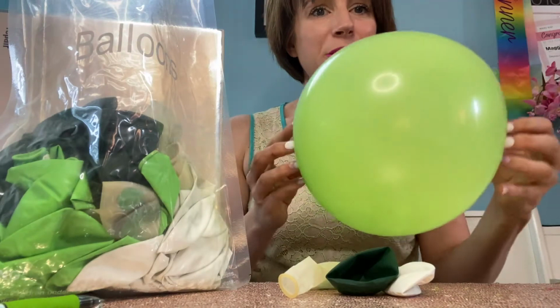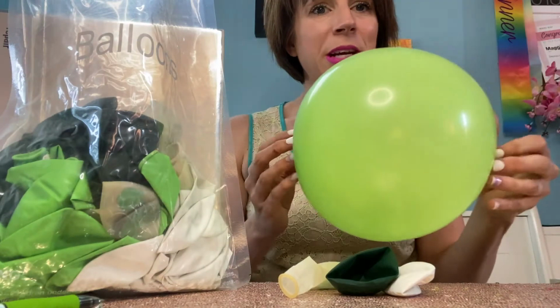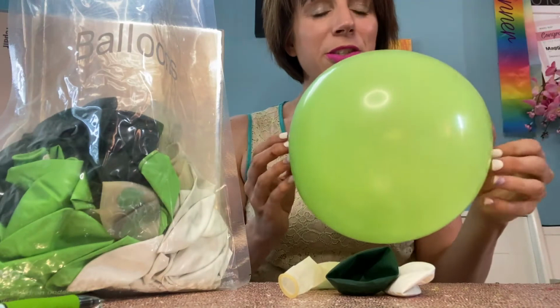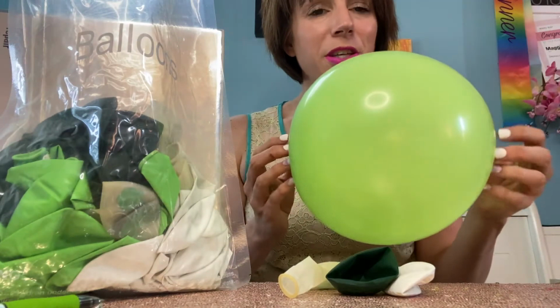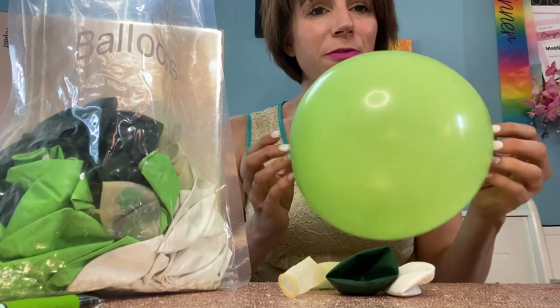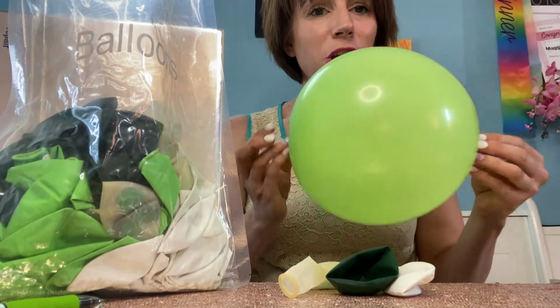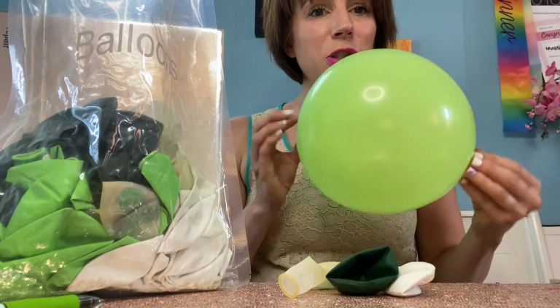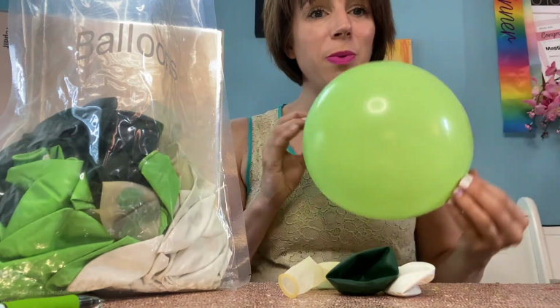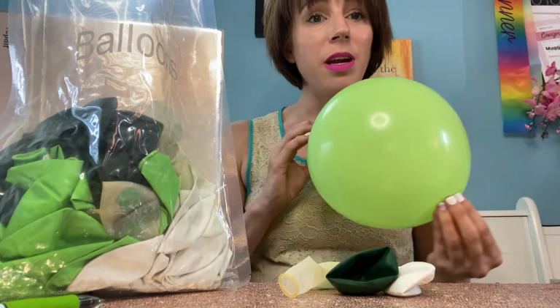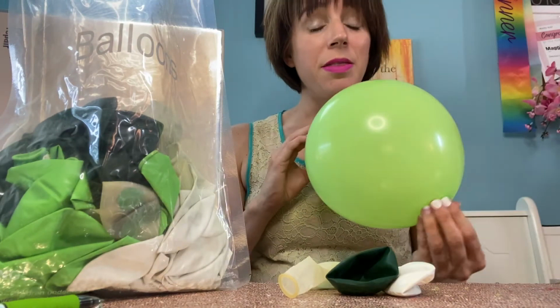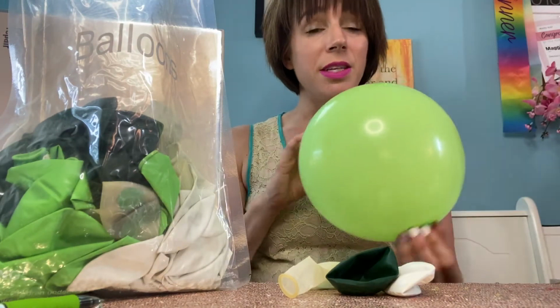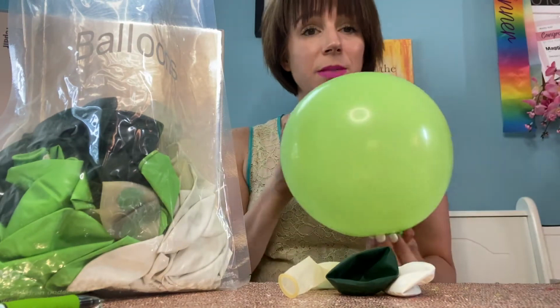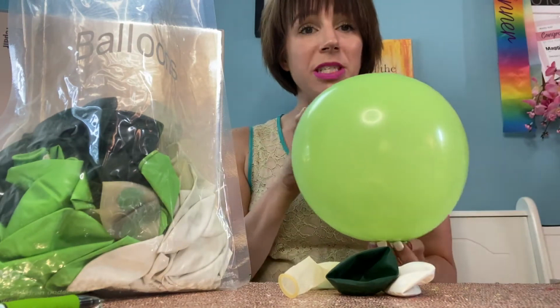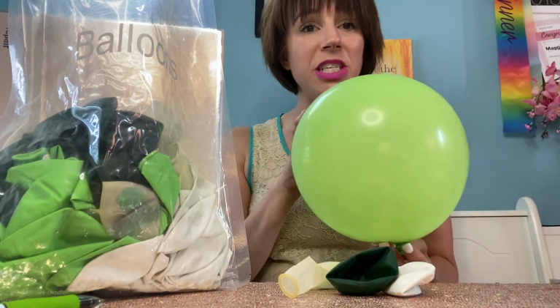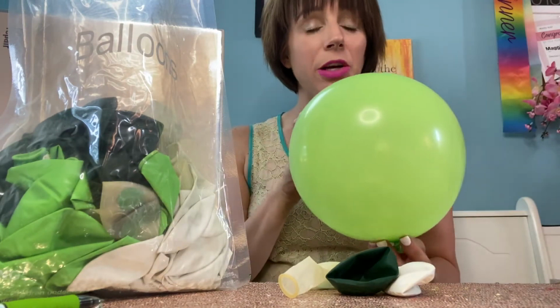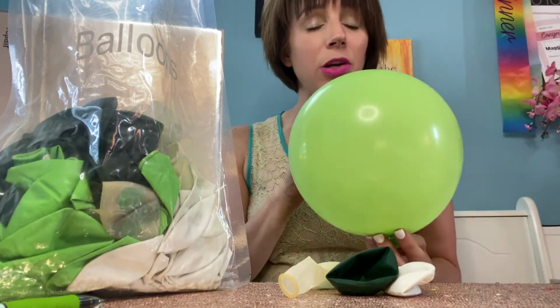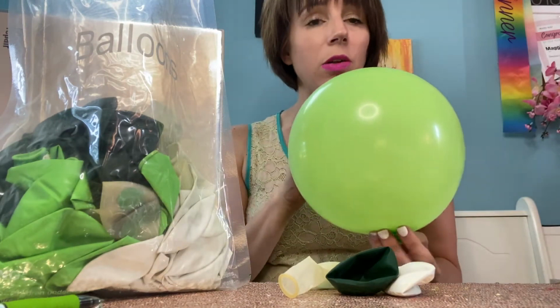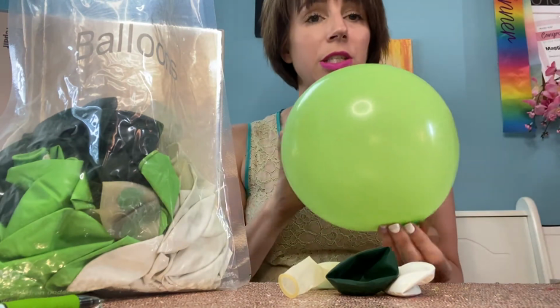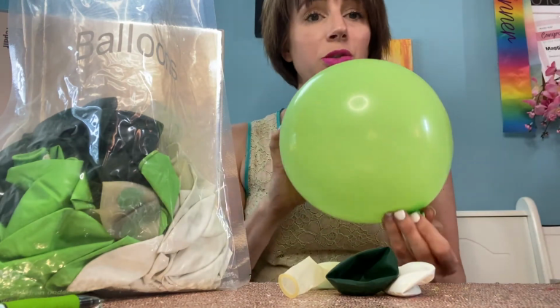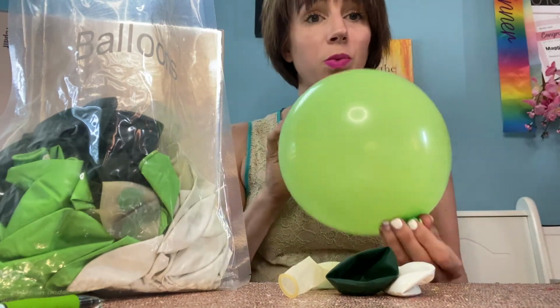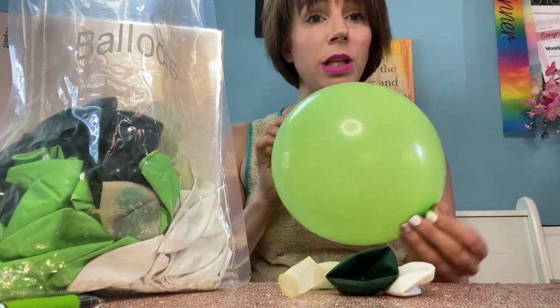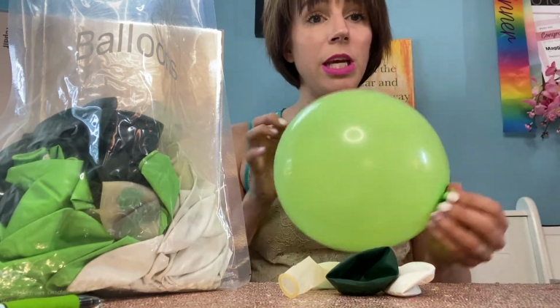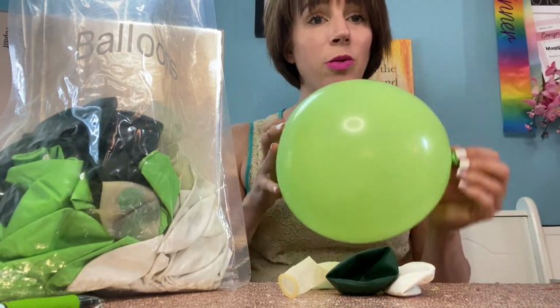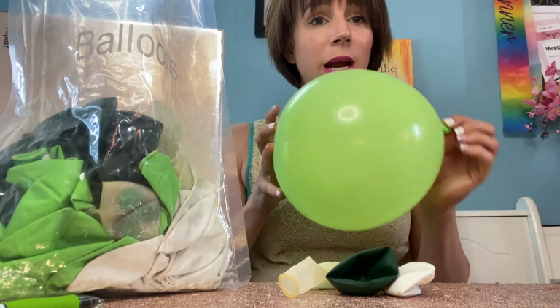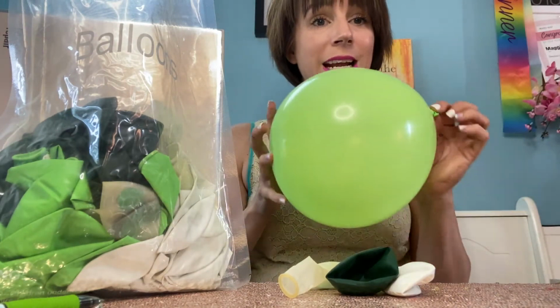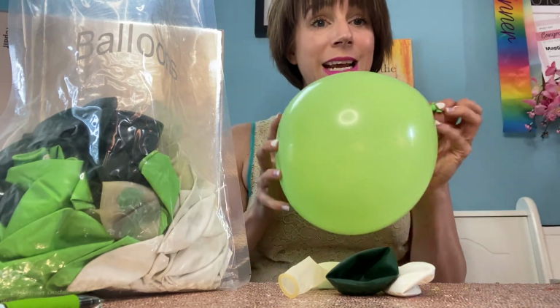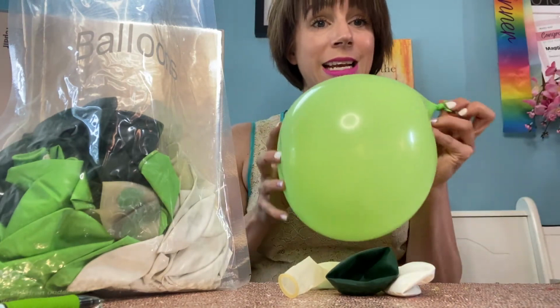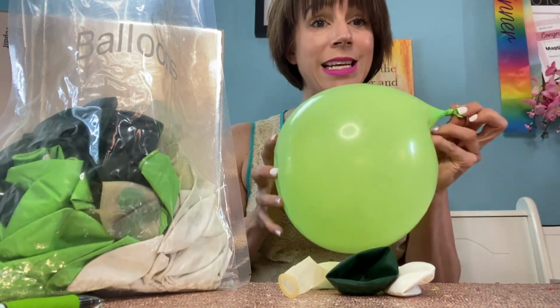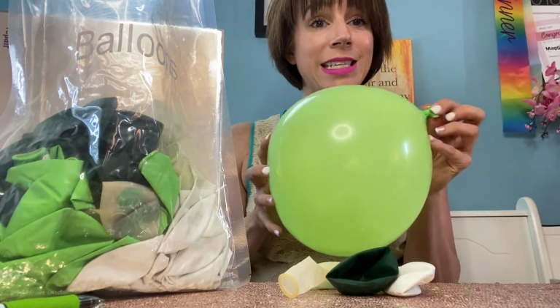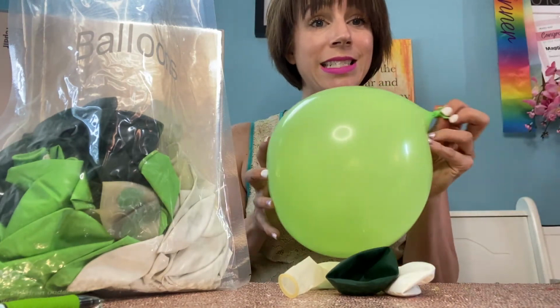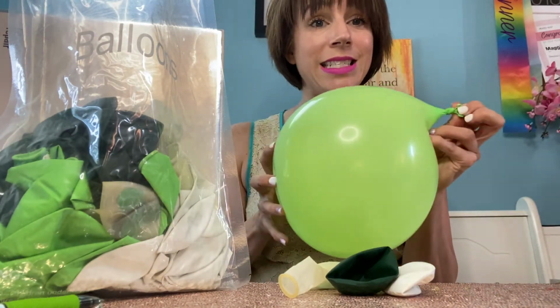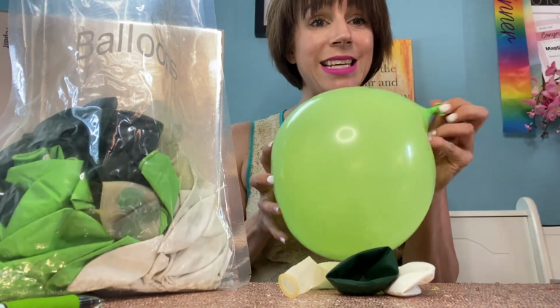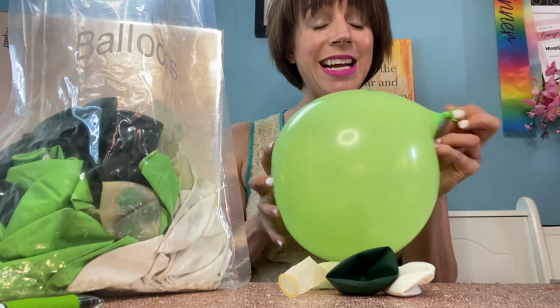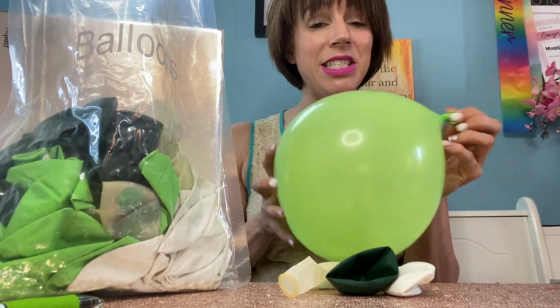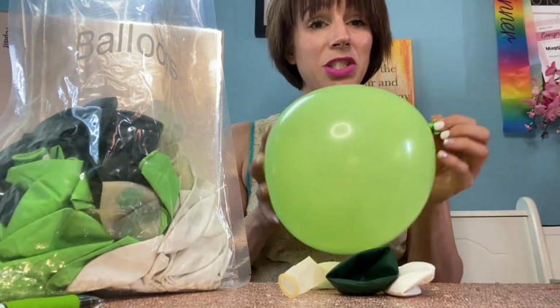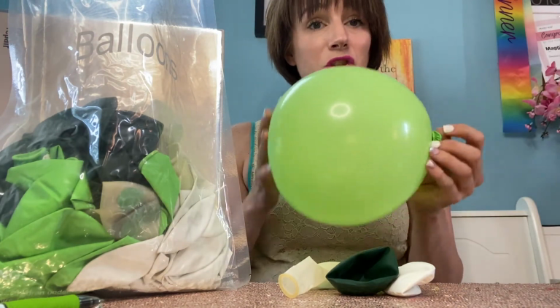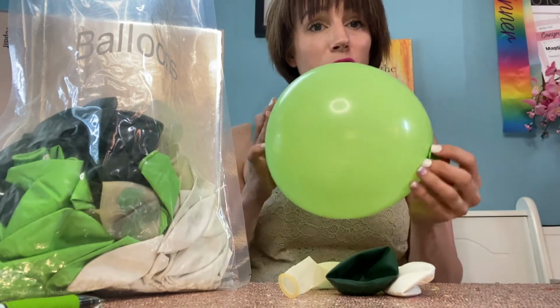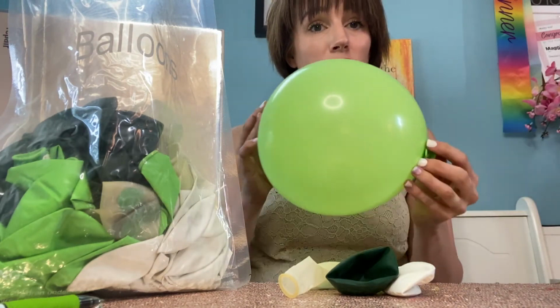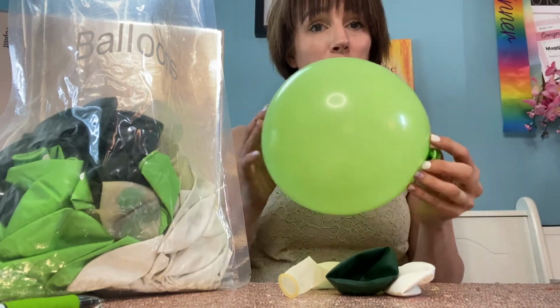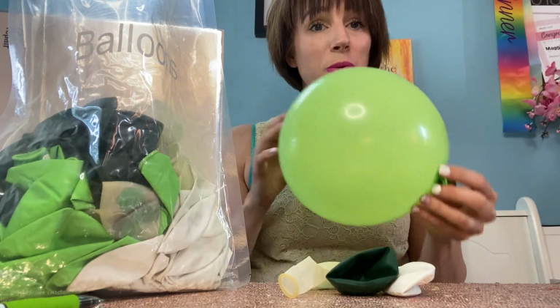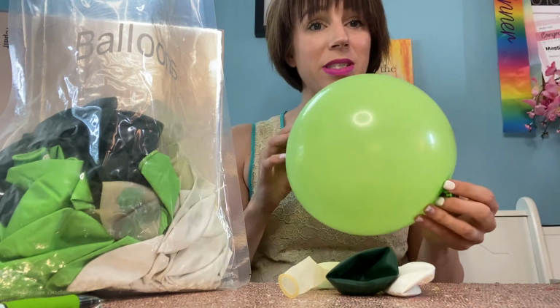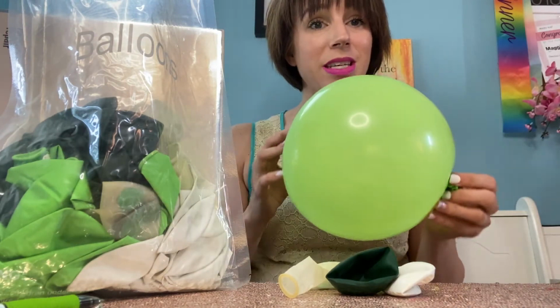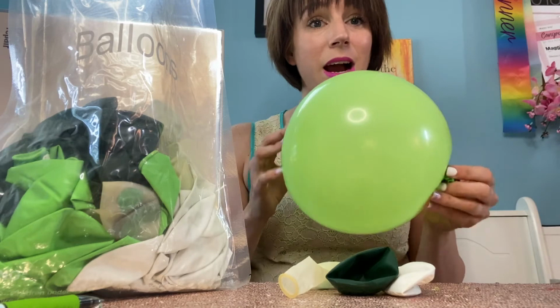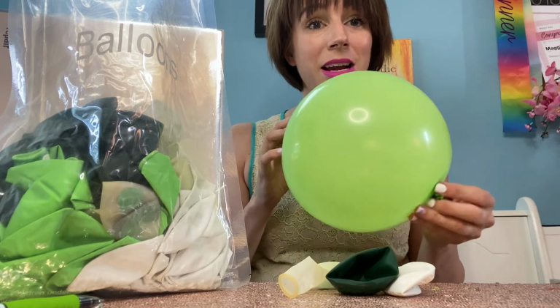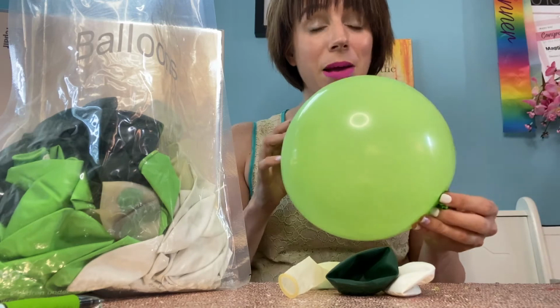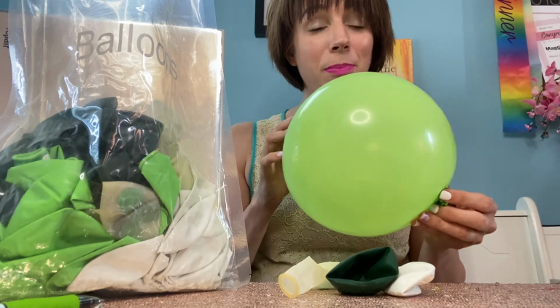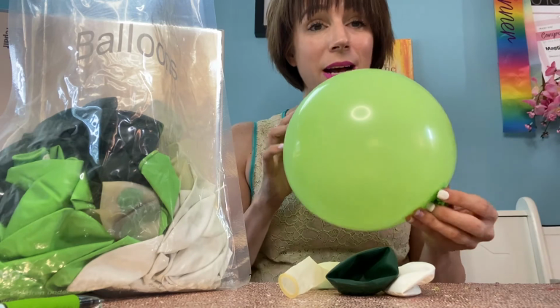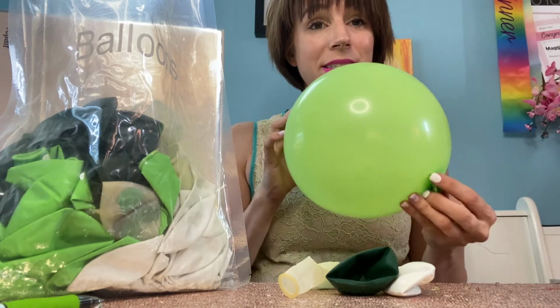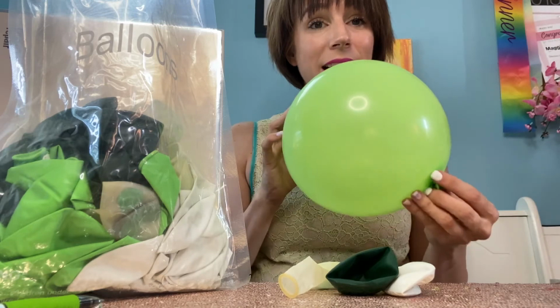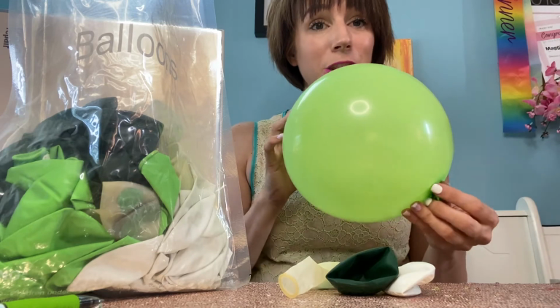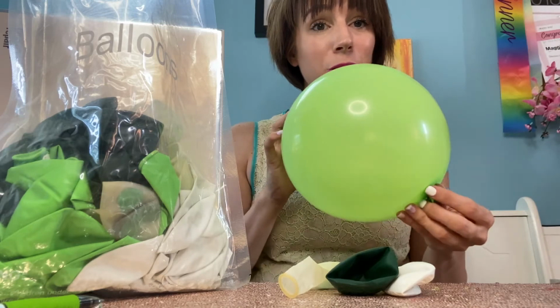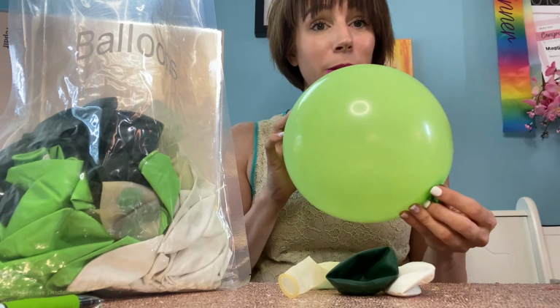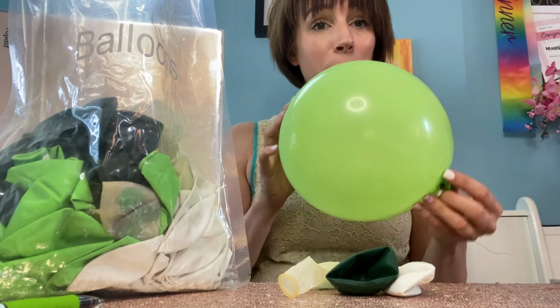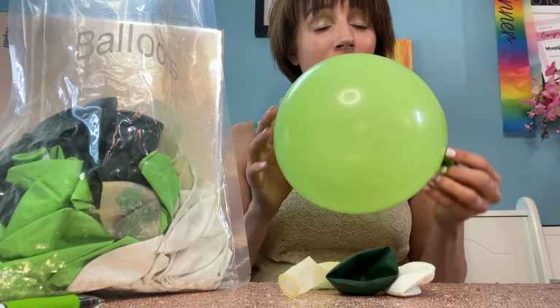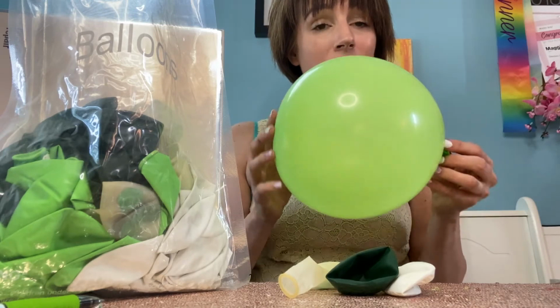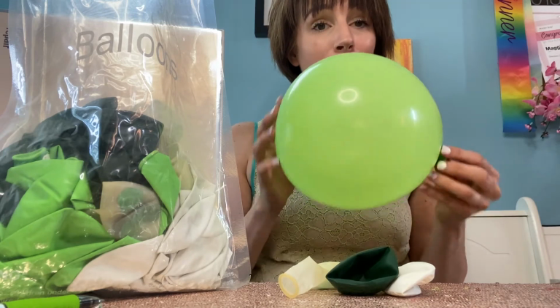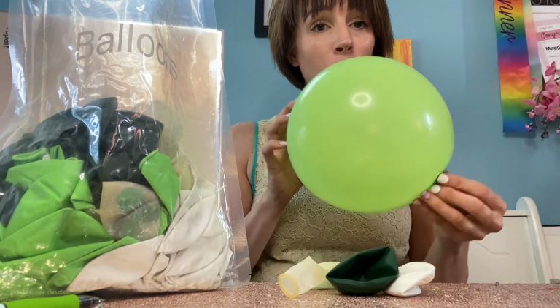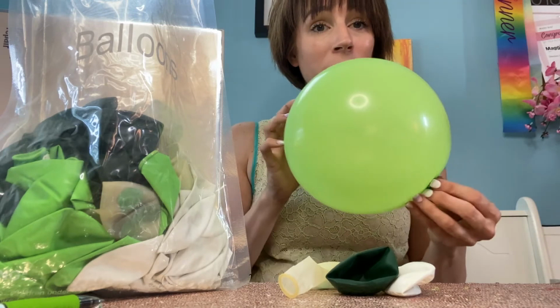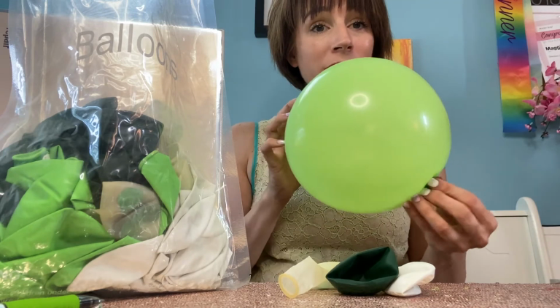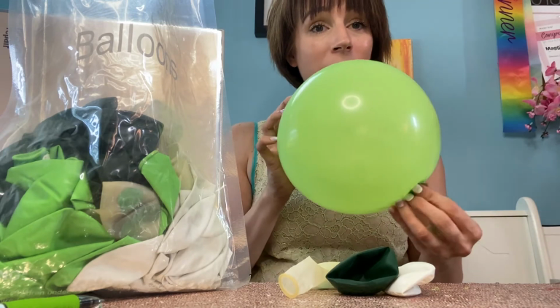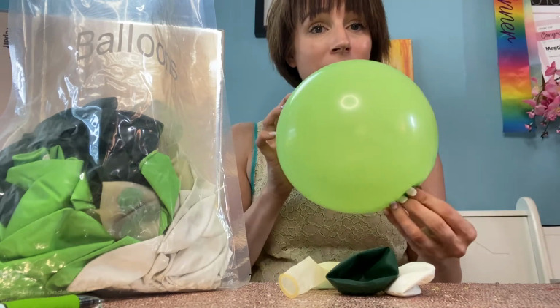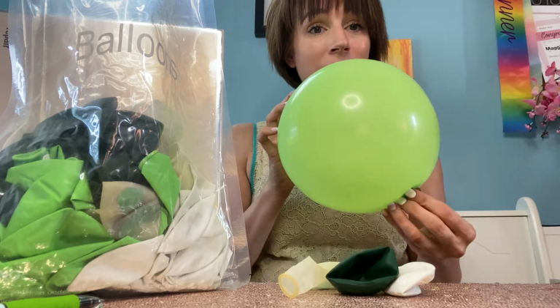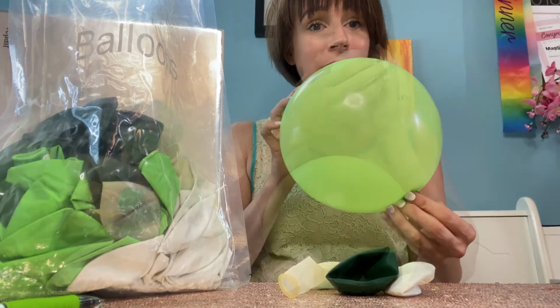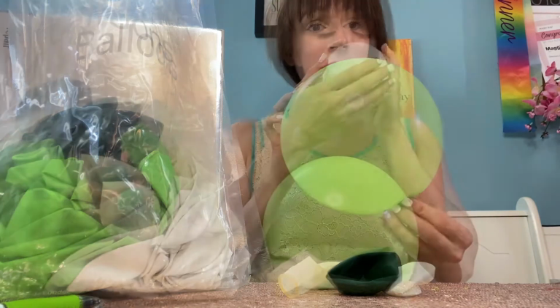Here's the first one. This material is really great — it is nice and strong, so it's not going to bust as you're blowing it up or tying it.